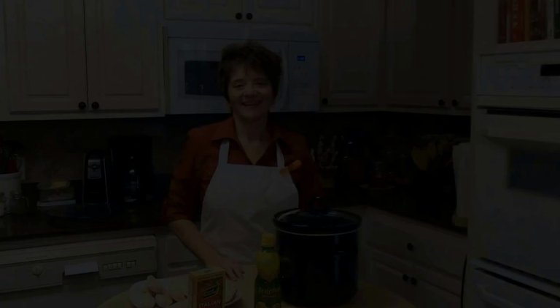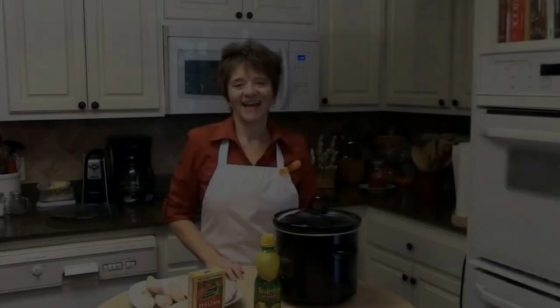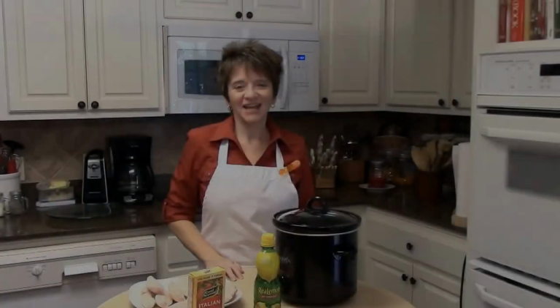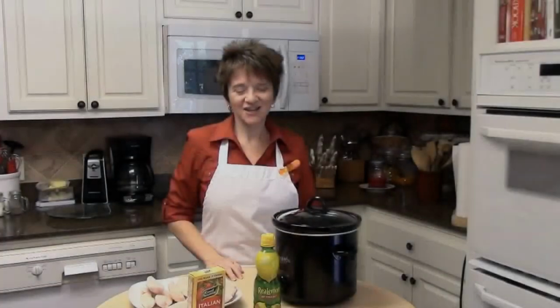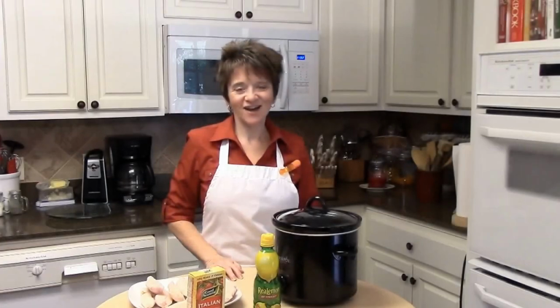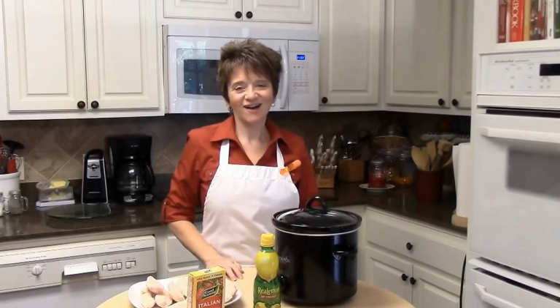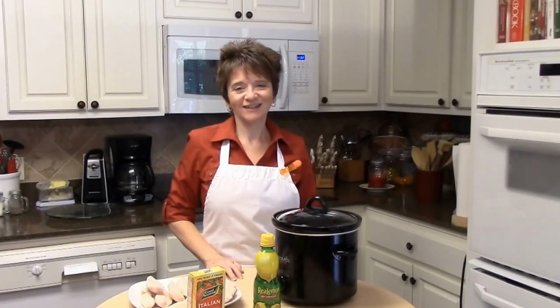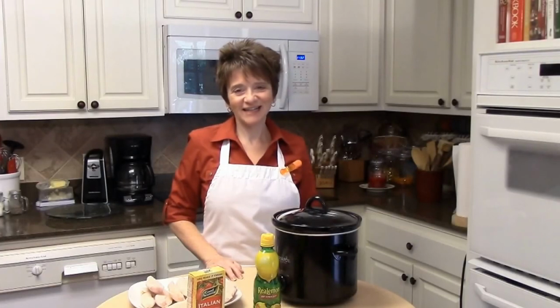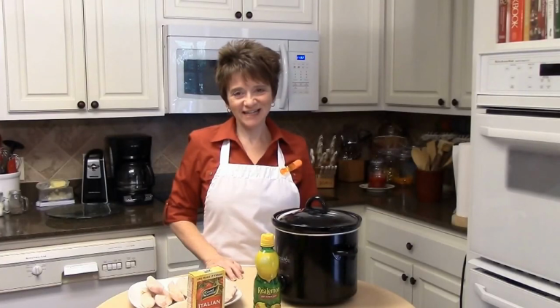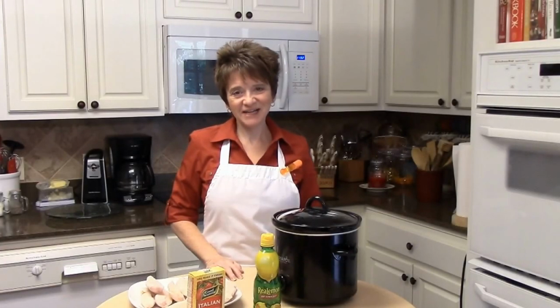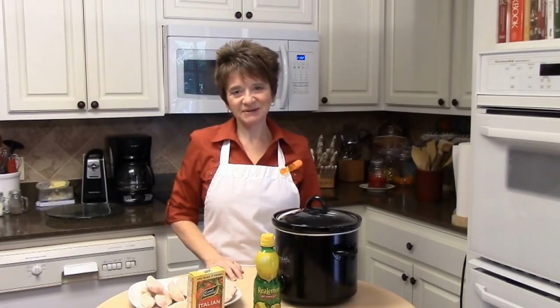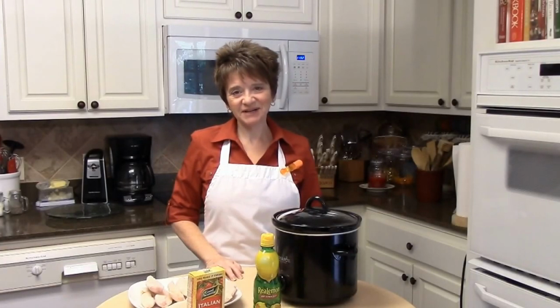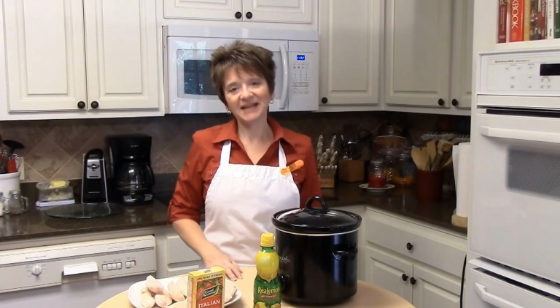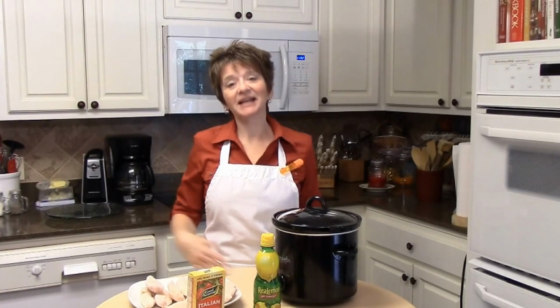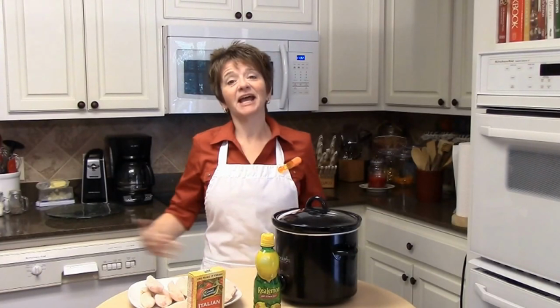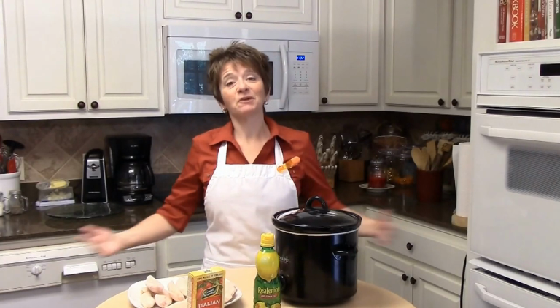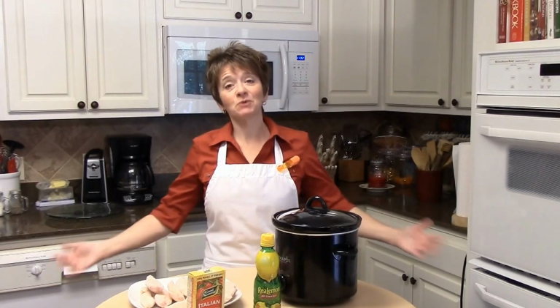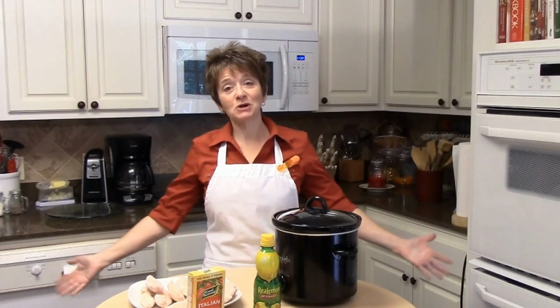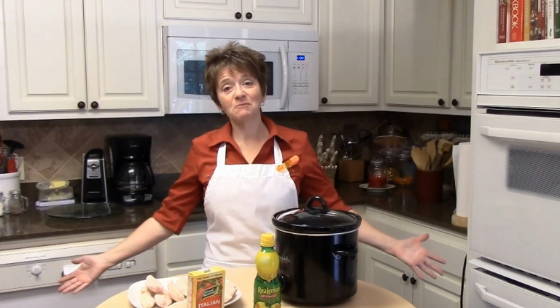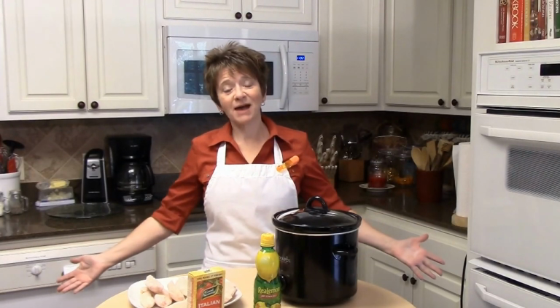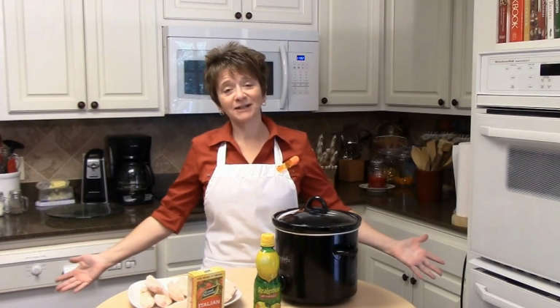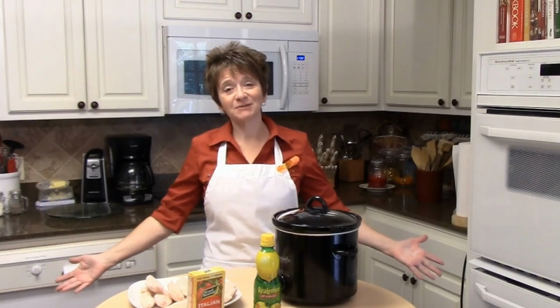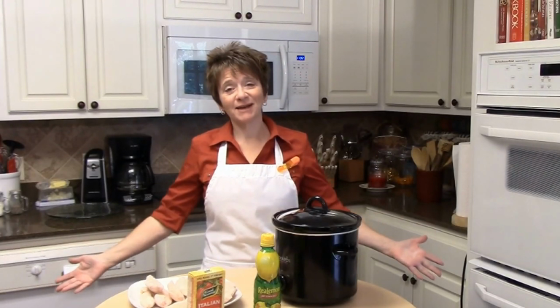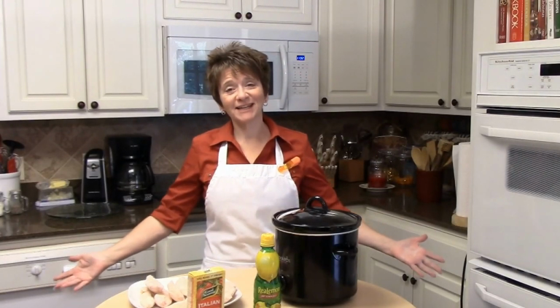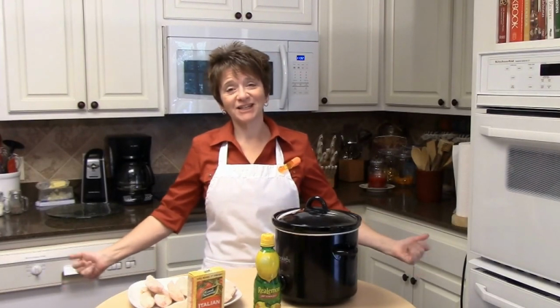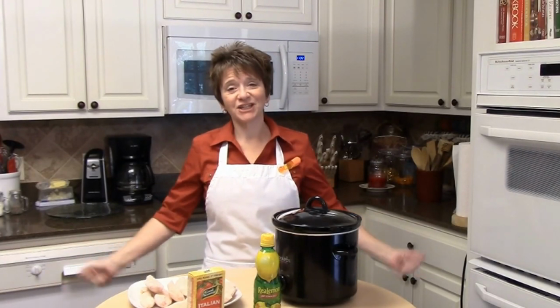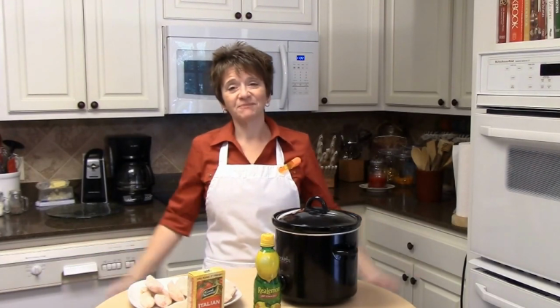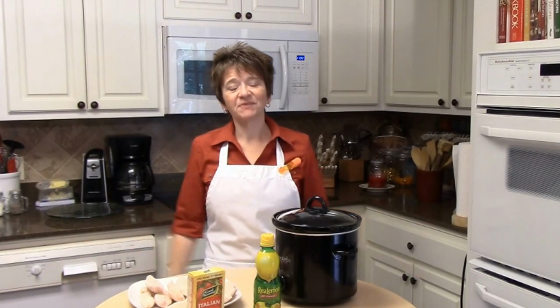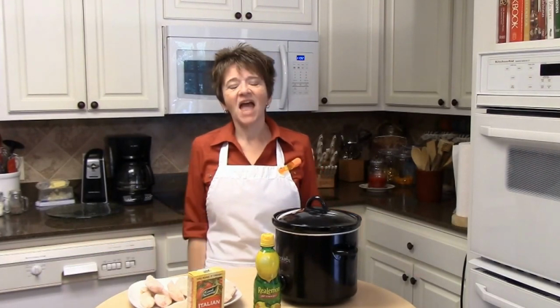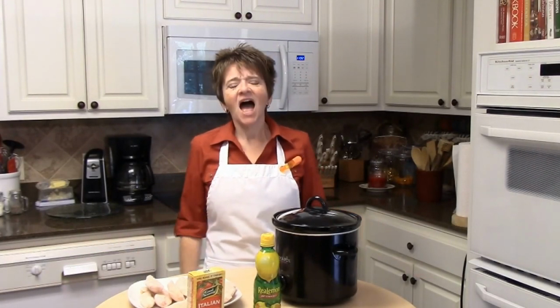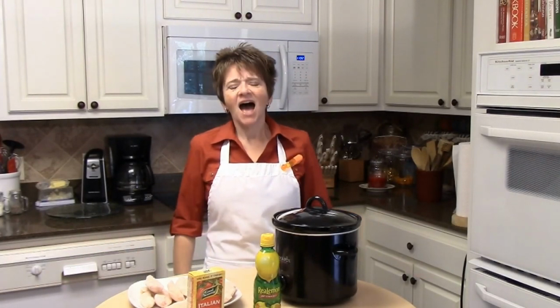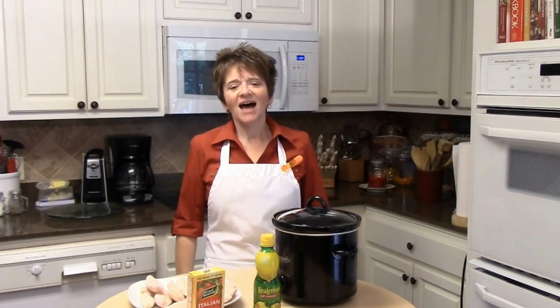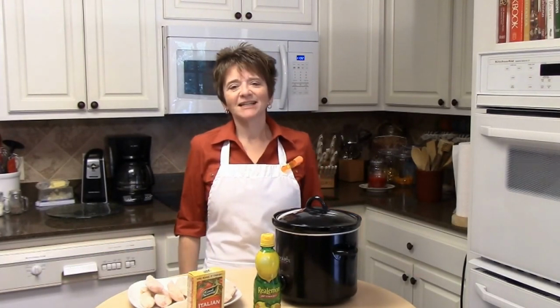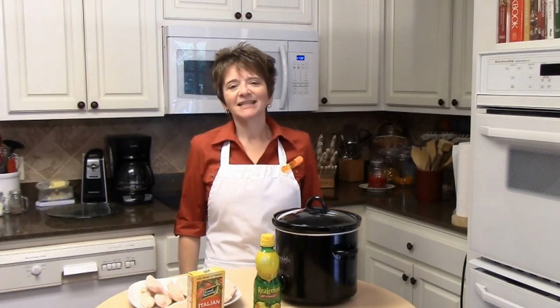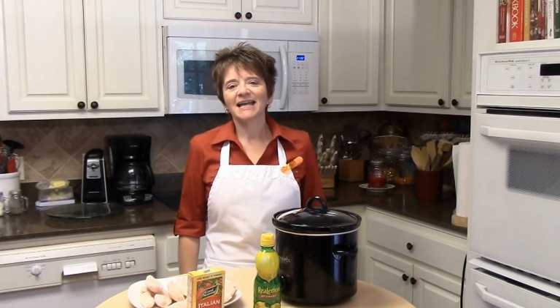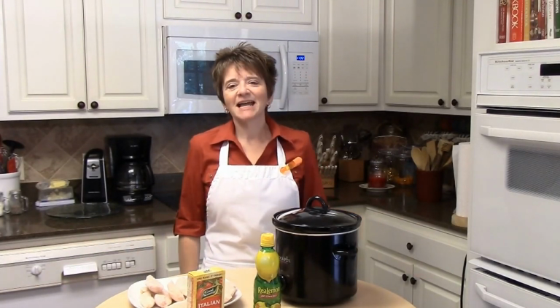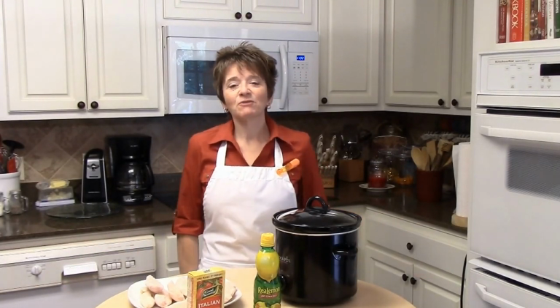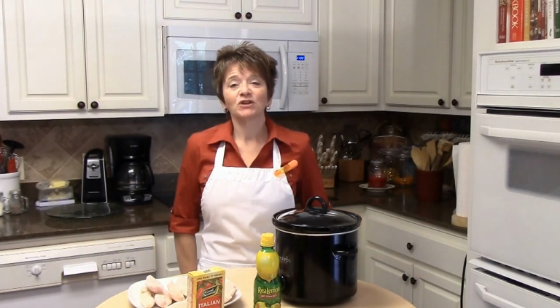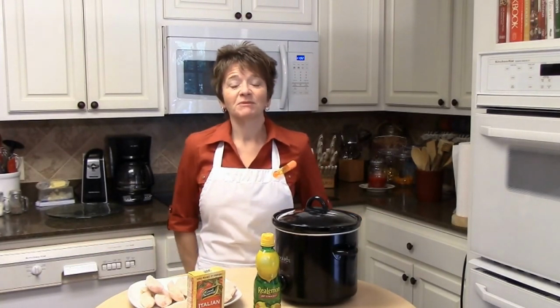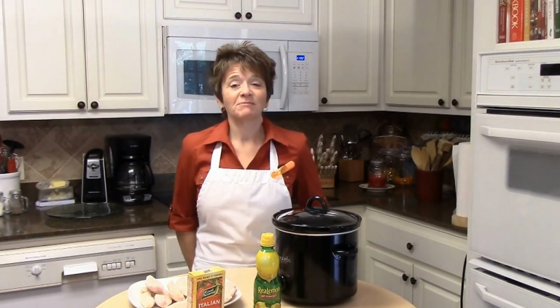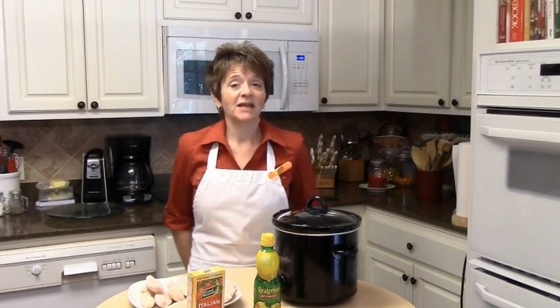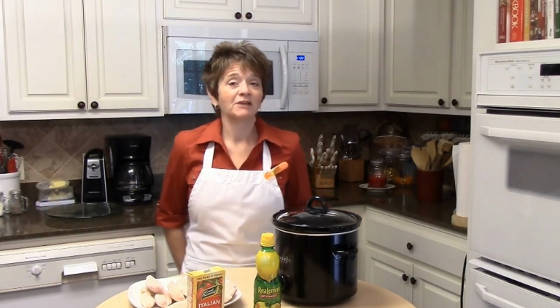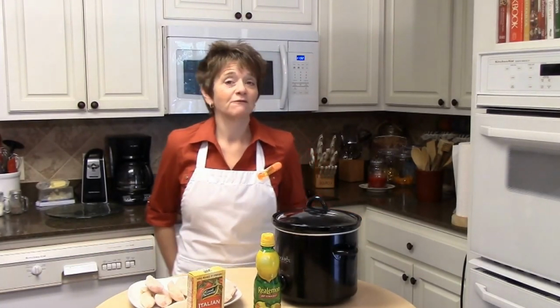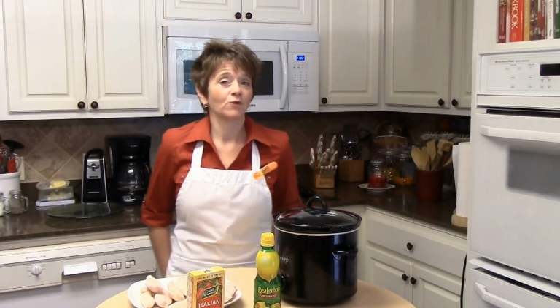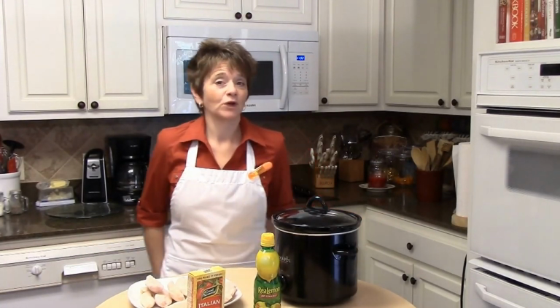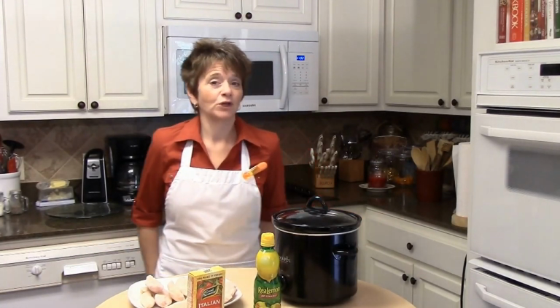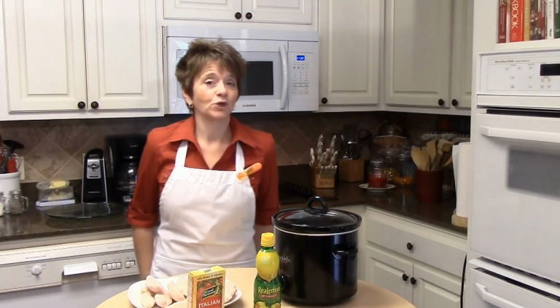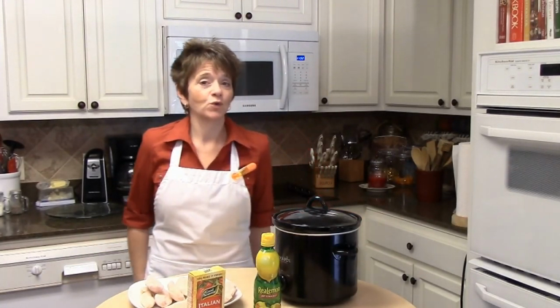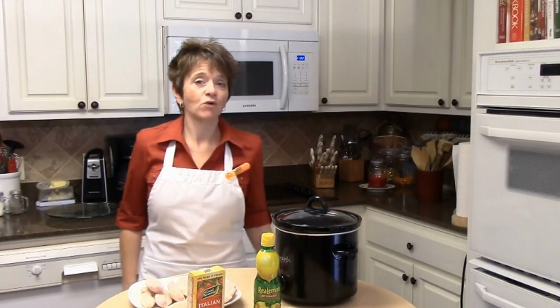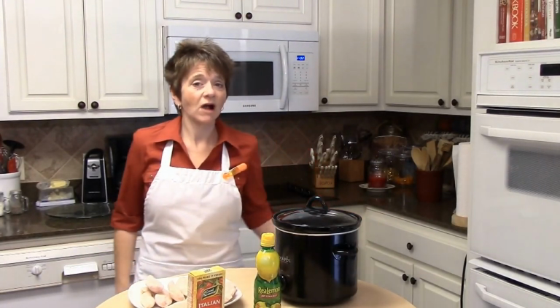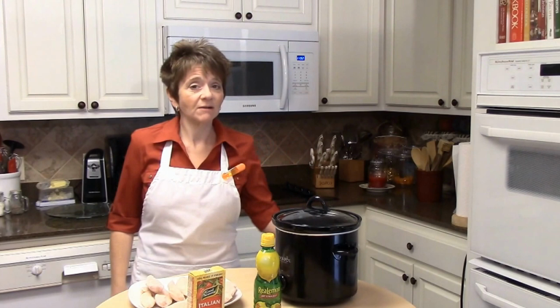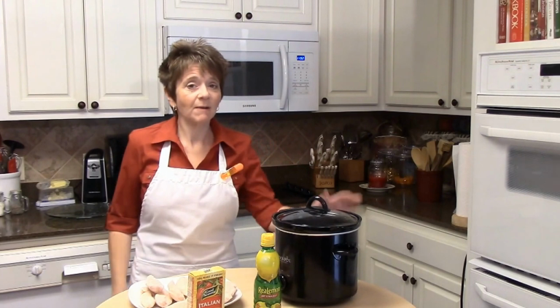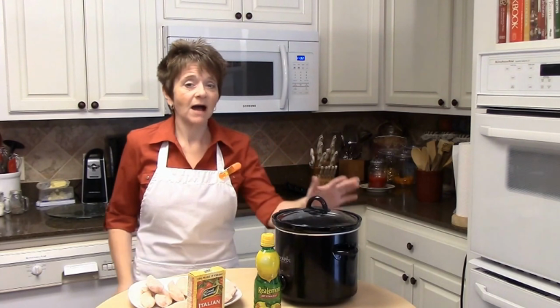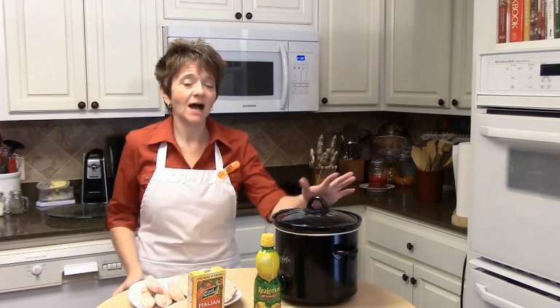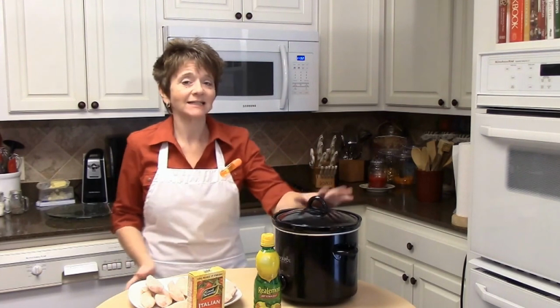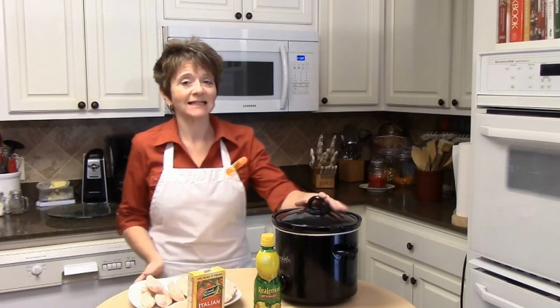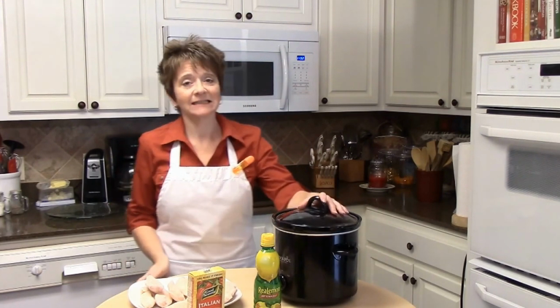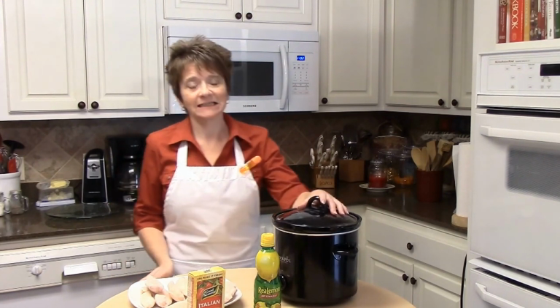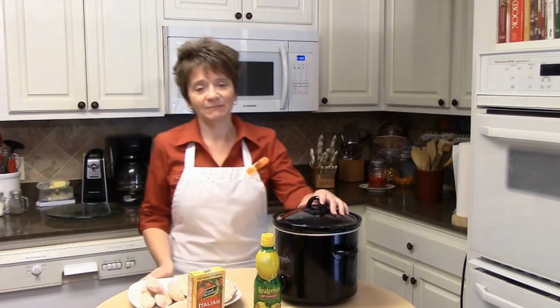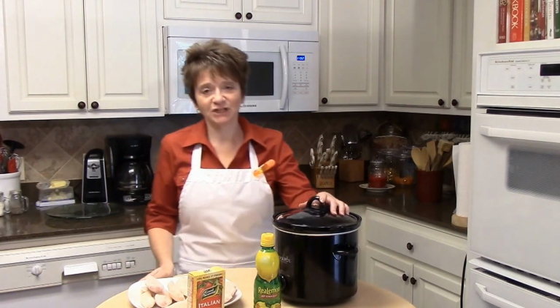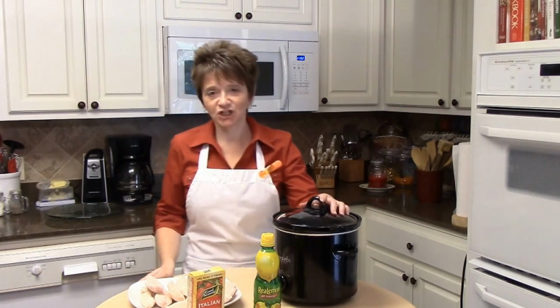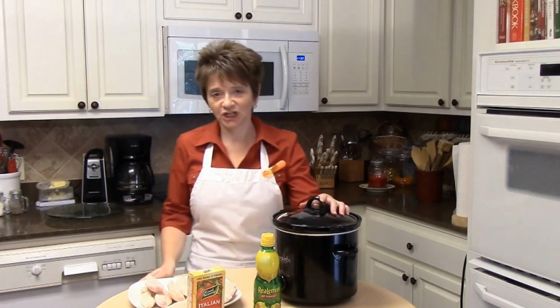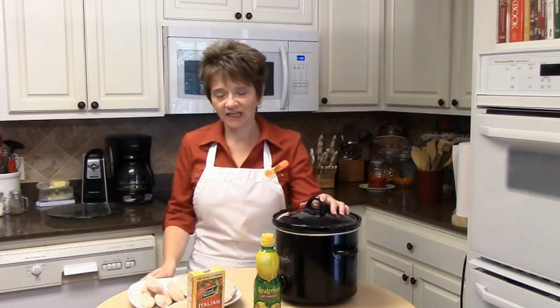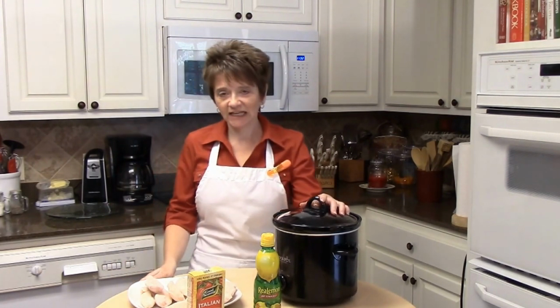Hey y'all, Lita here again and welcome back to my kitchen. Today I'm going to be making for you crockpot lemon chicken.